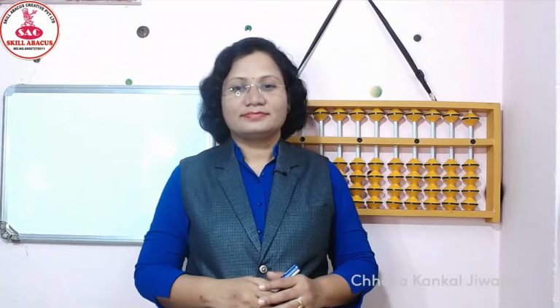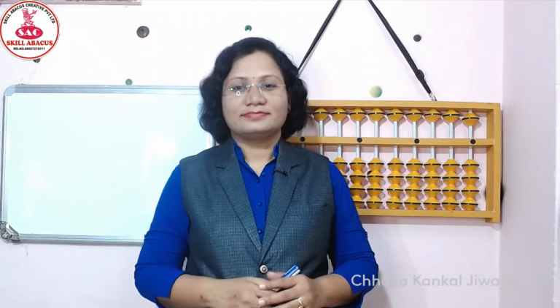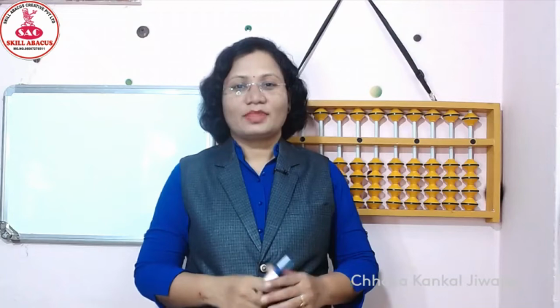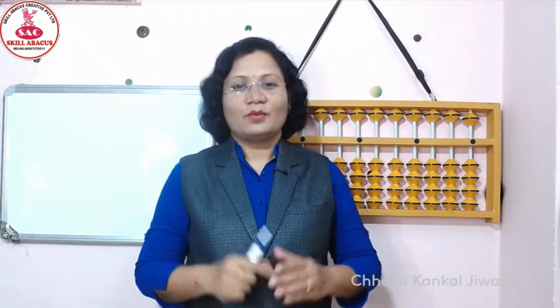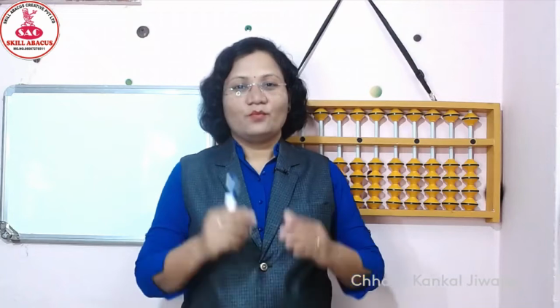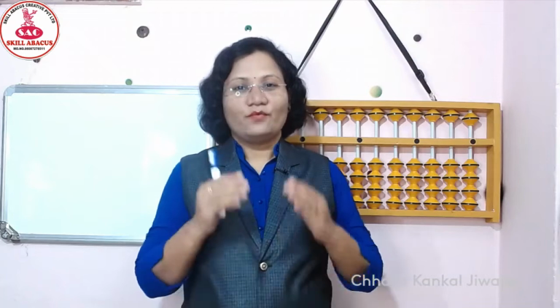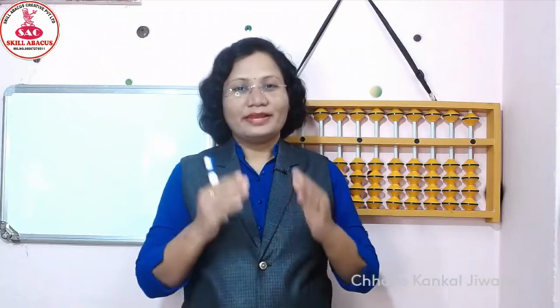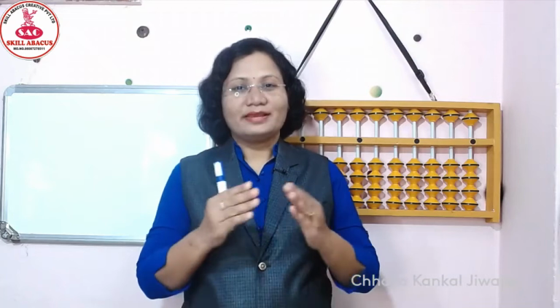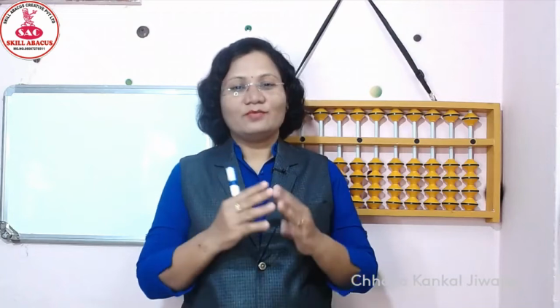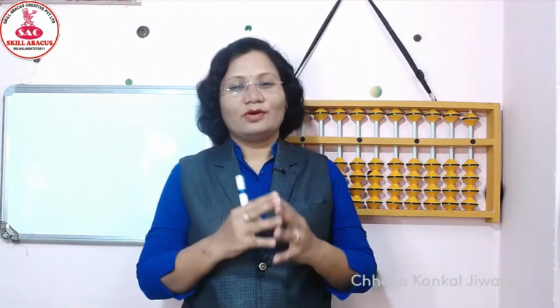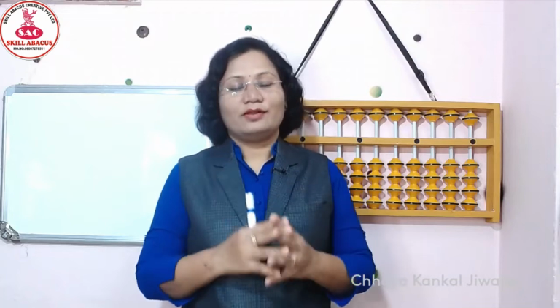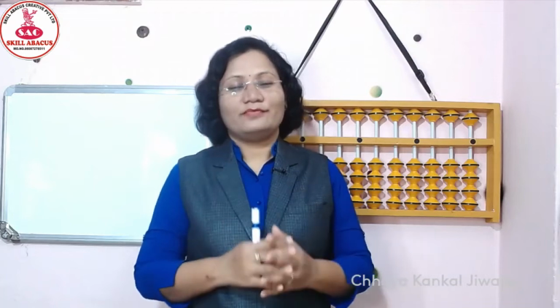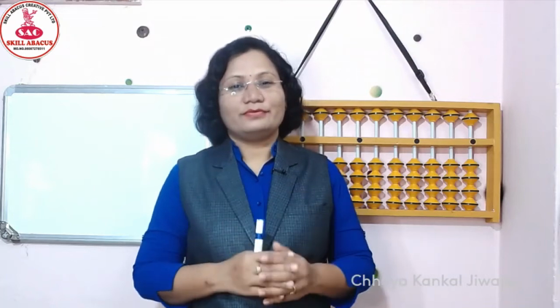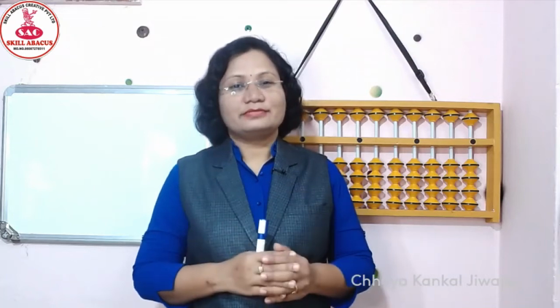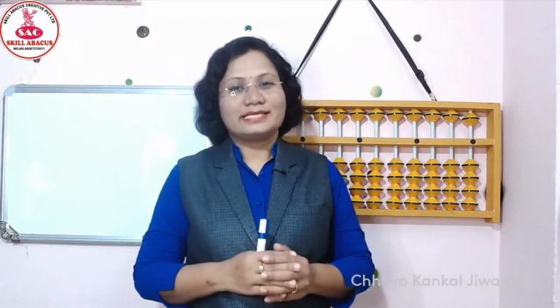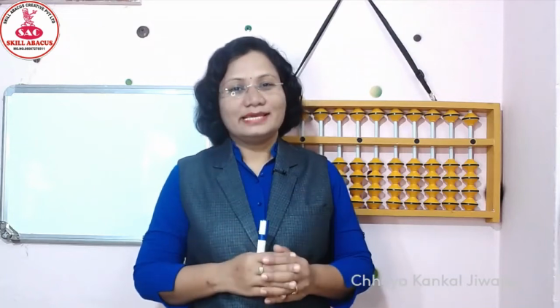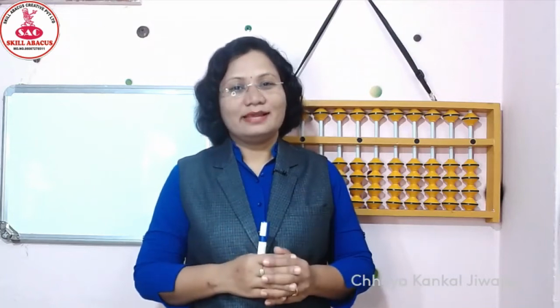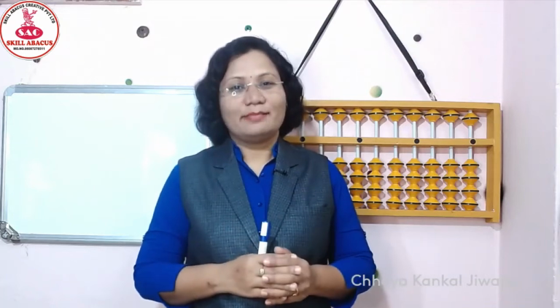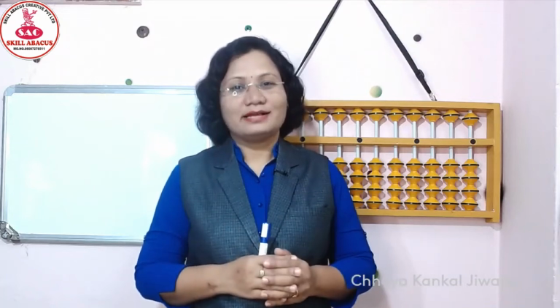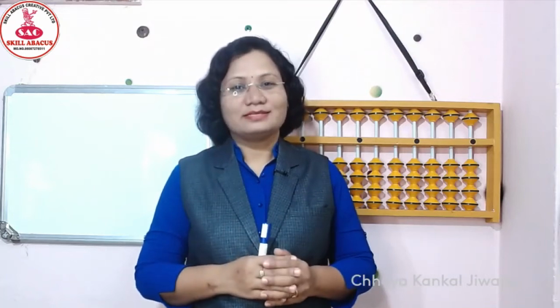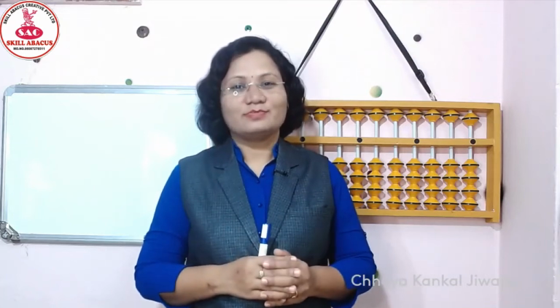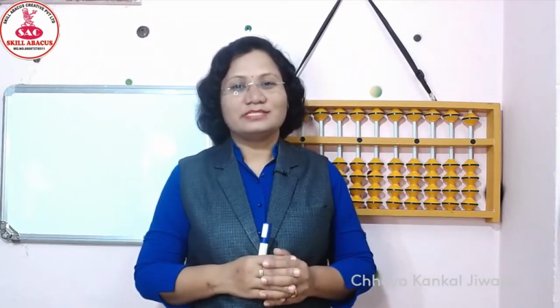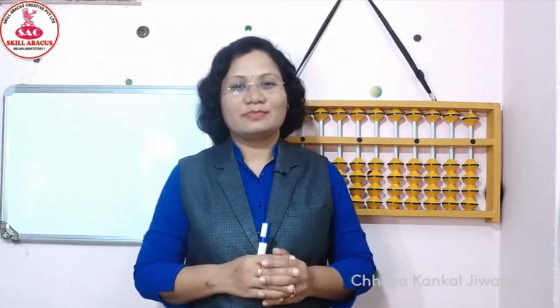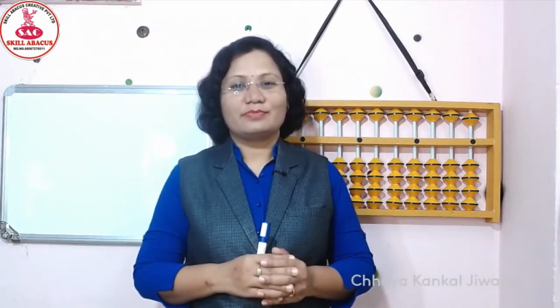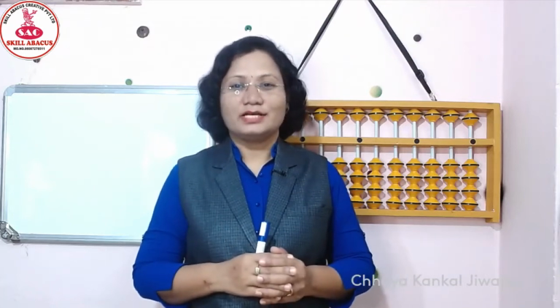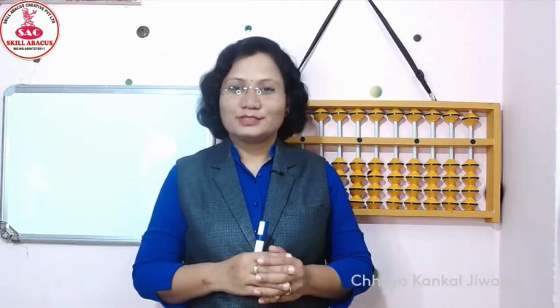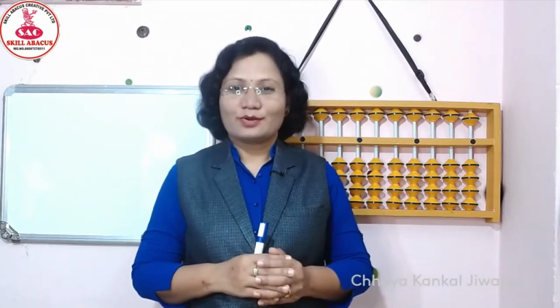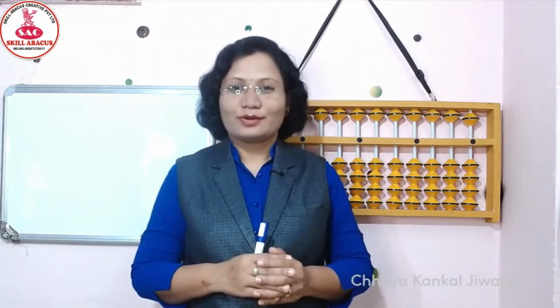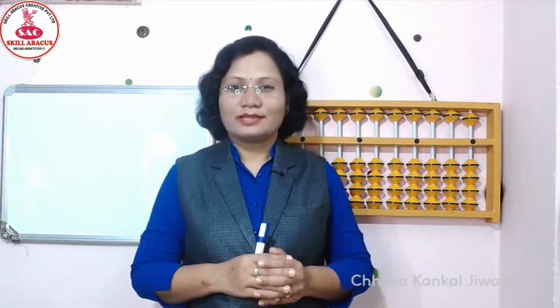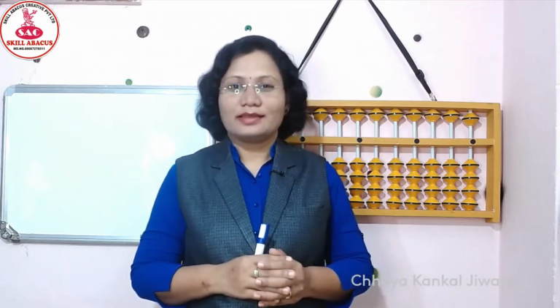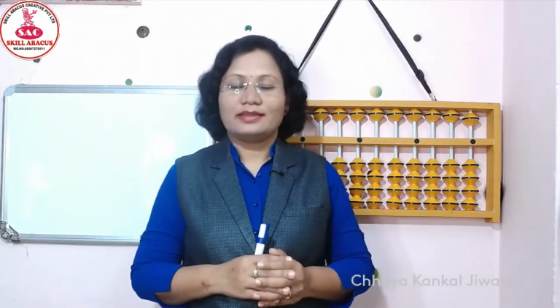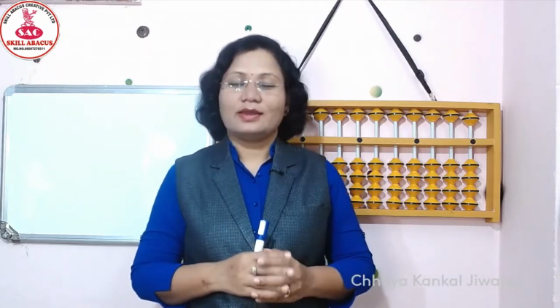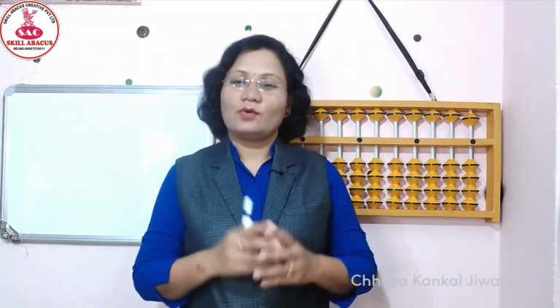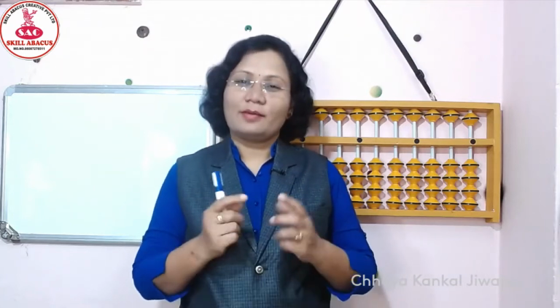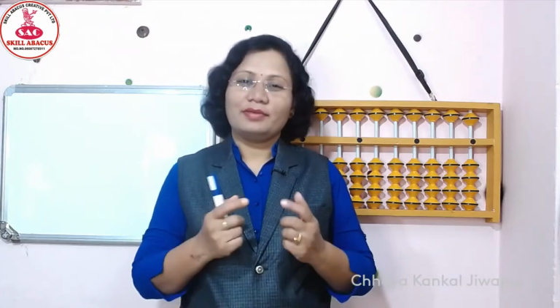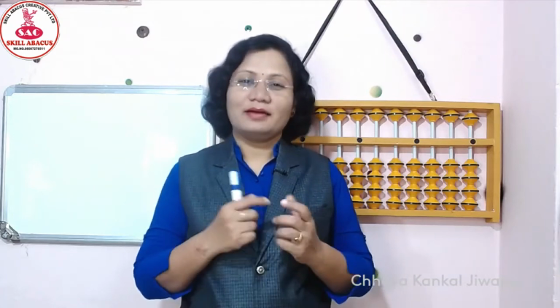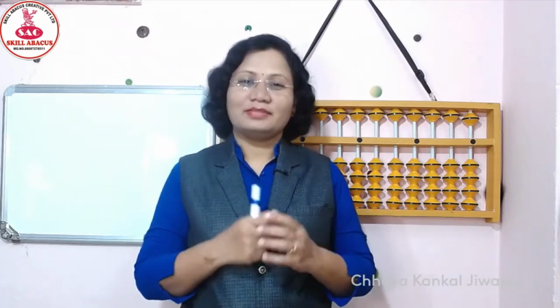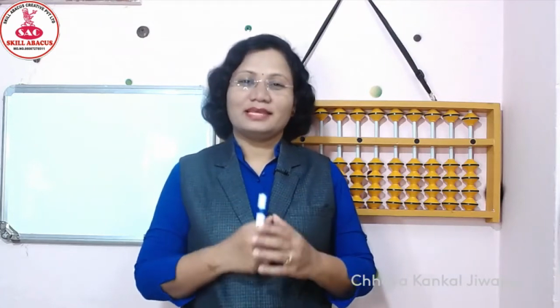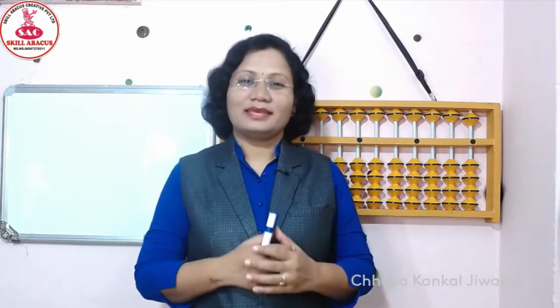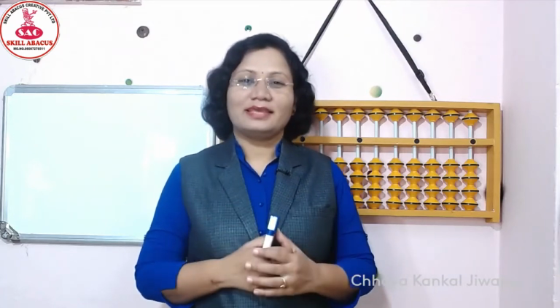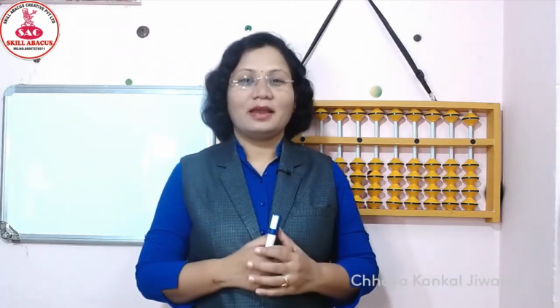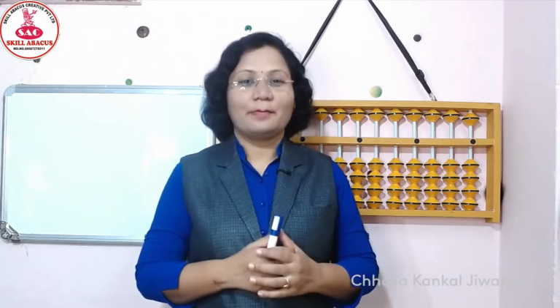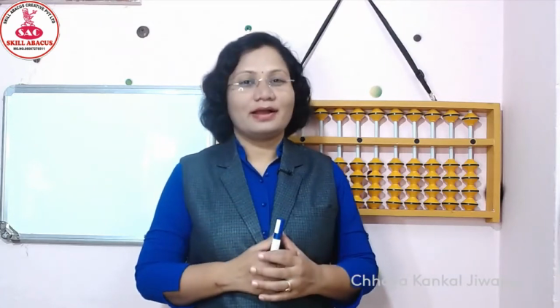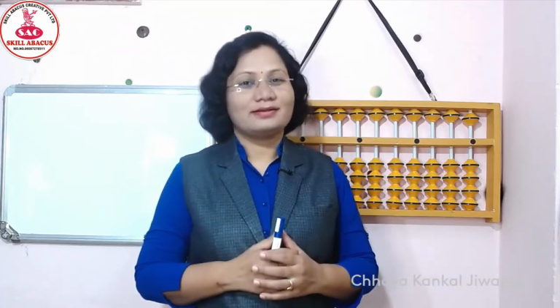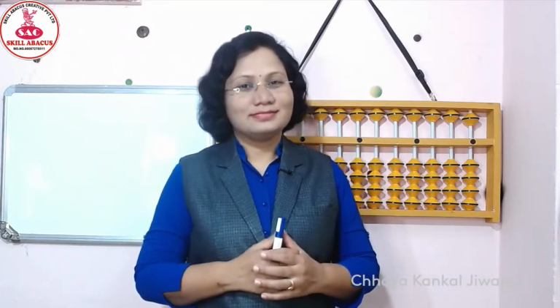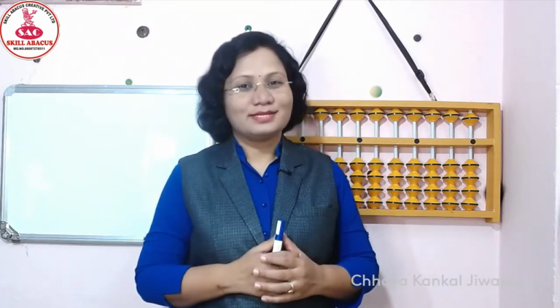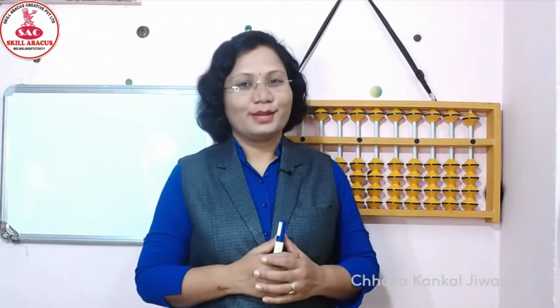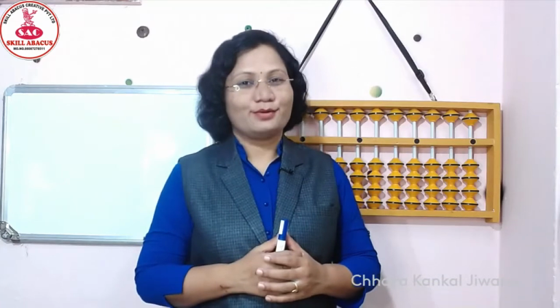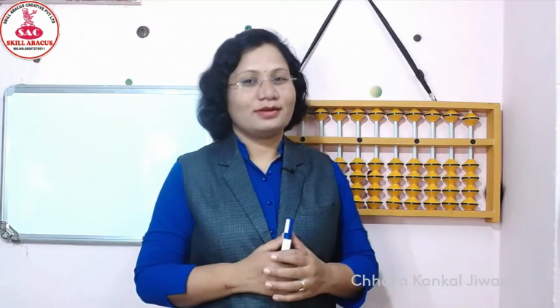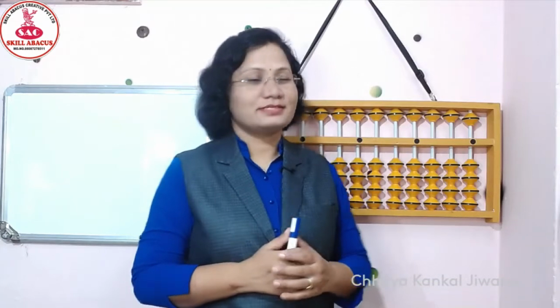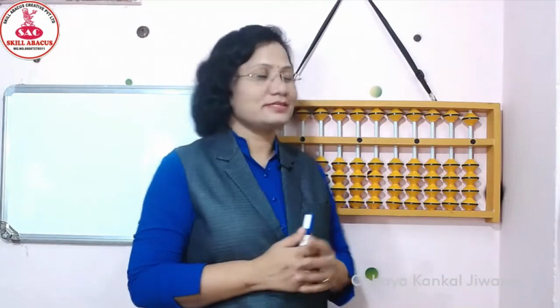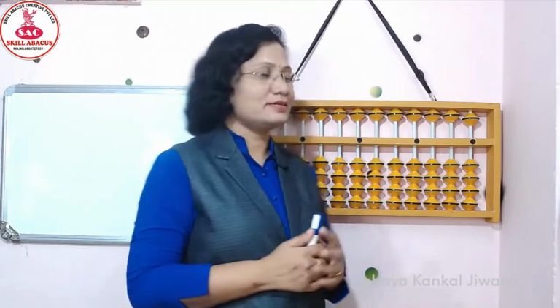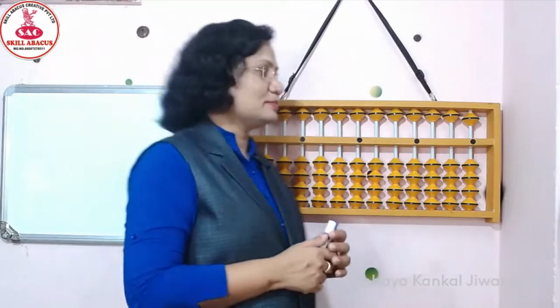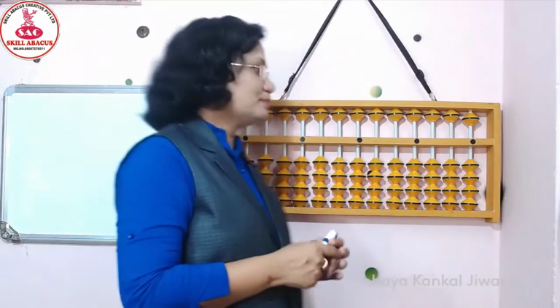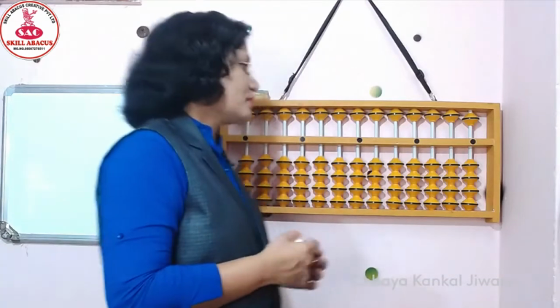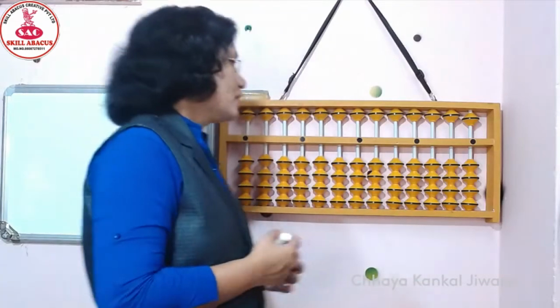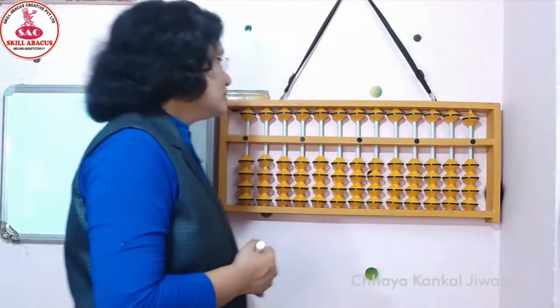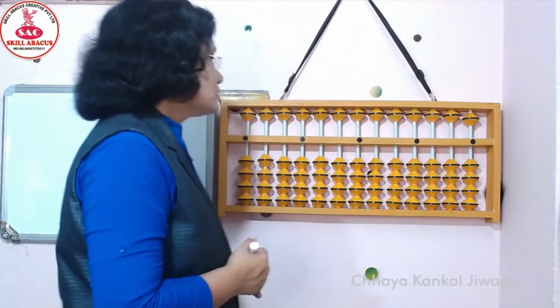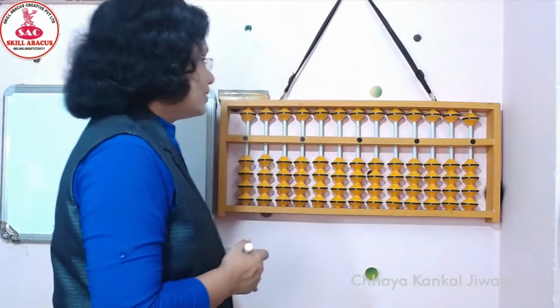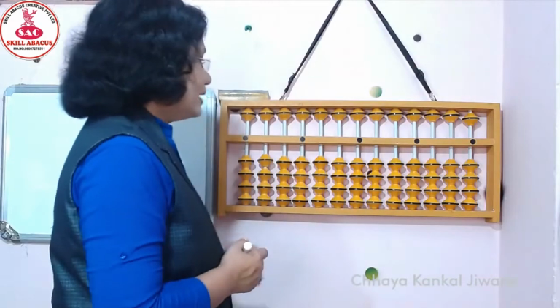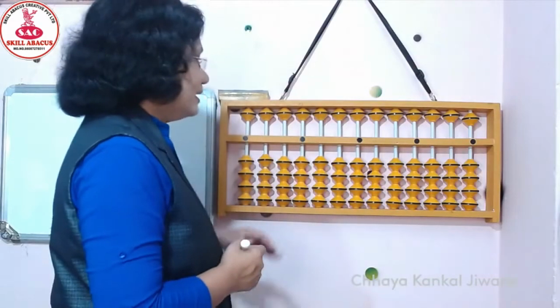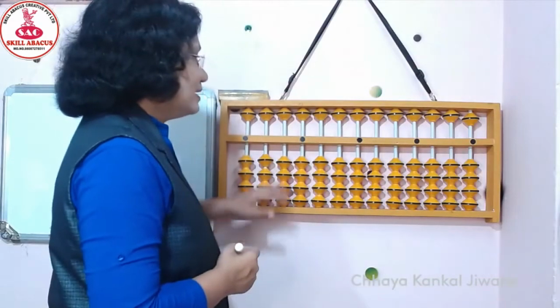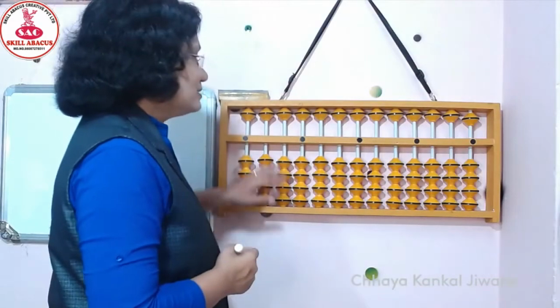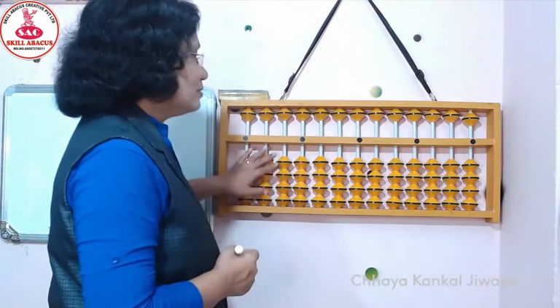Welcome all of you. Skill Abacus में सबका सौगत है. Now, अभी हम देखेंगी Abacus Introduction. So, ready है सब?